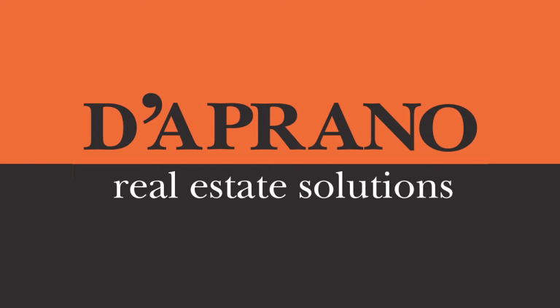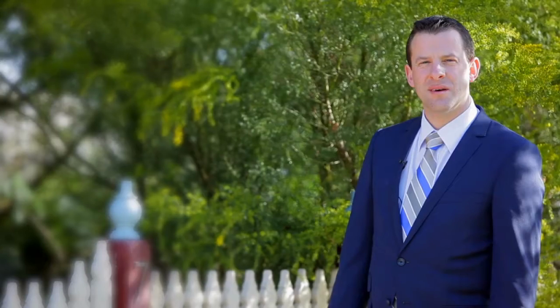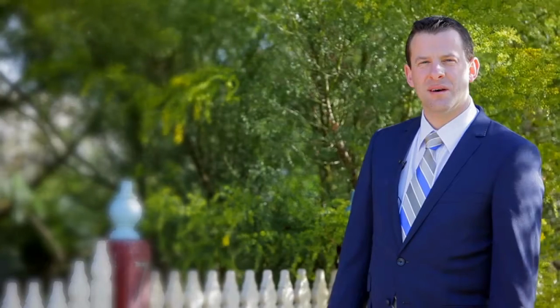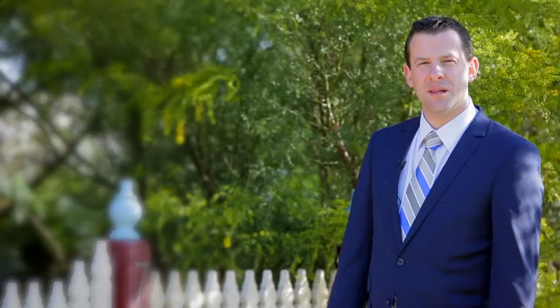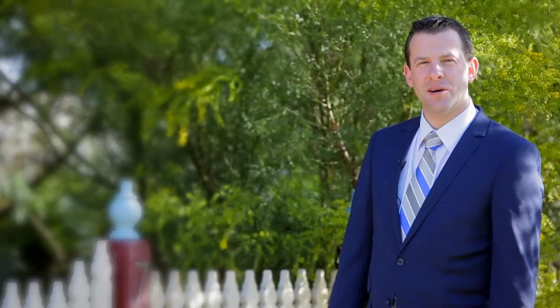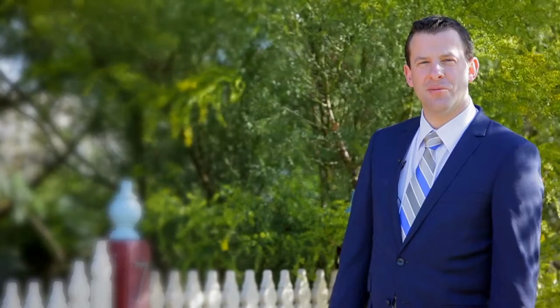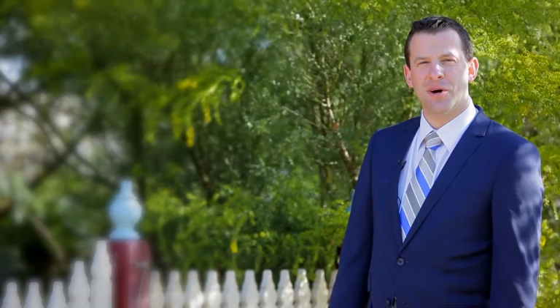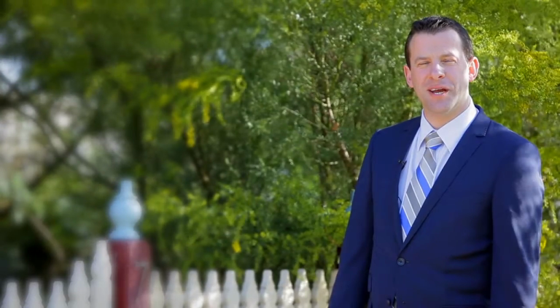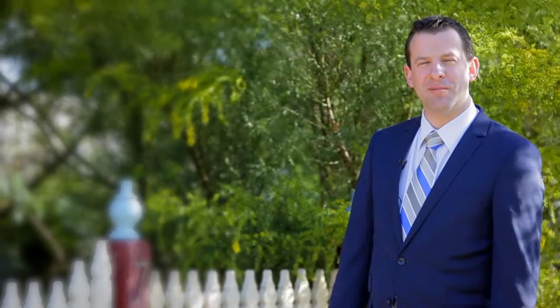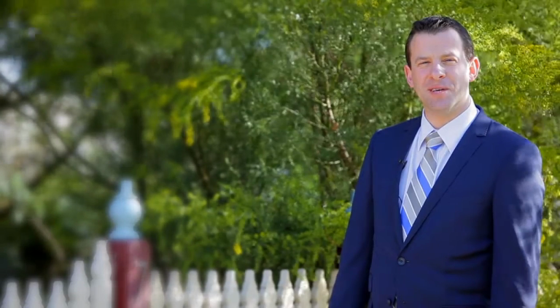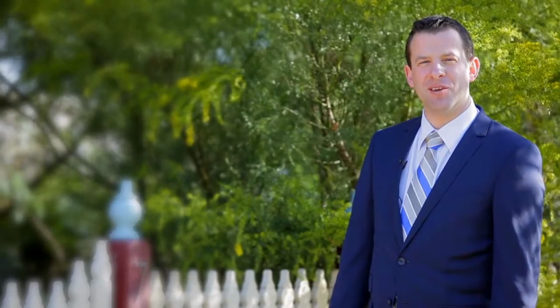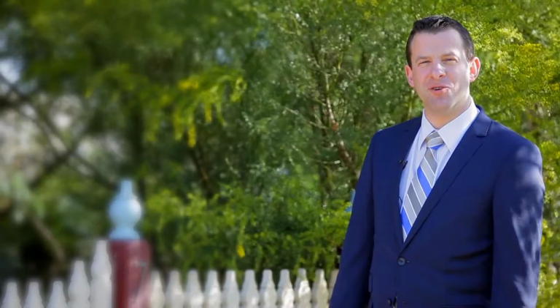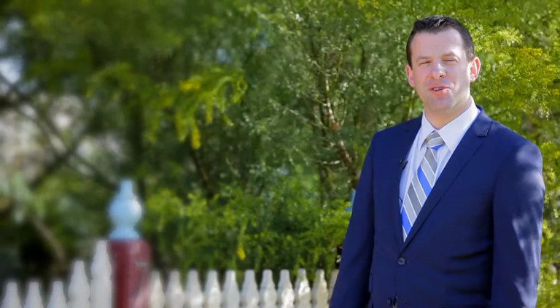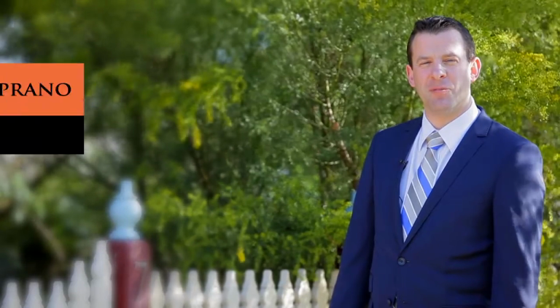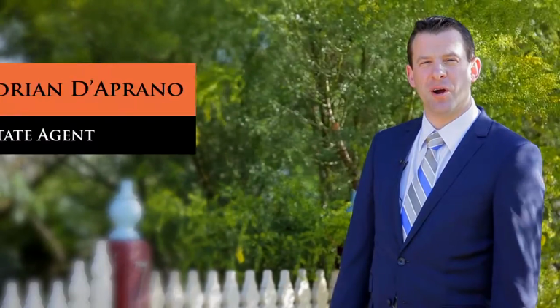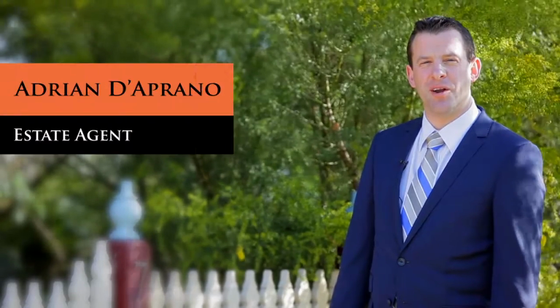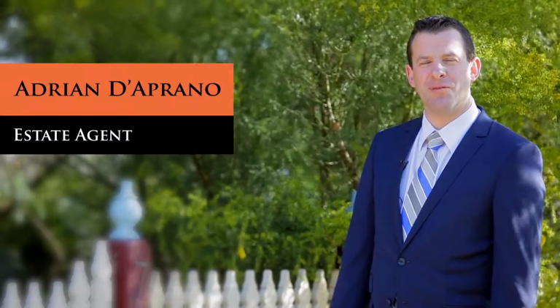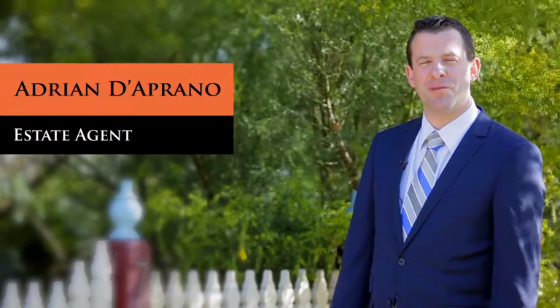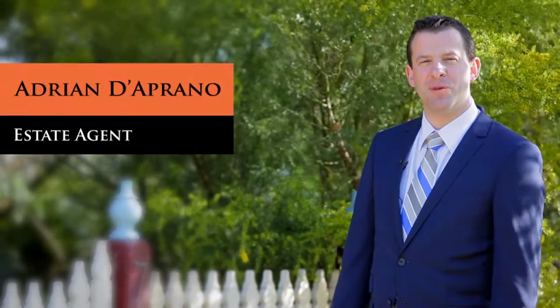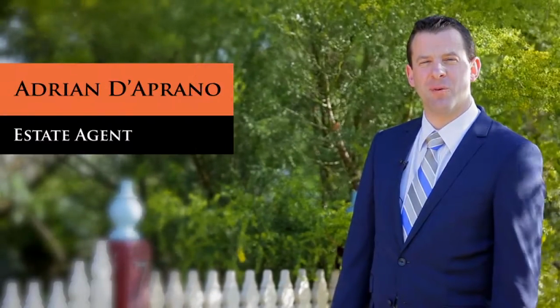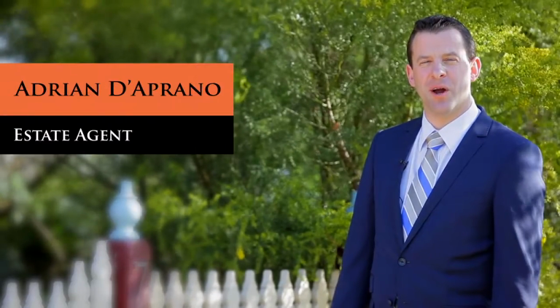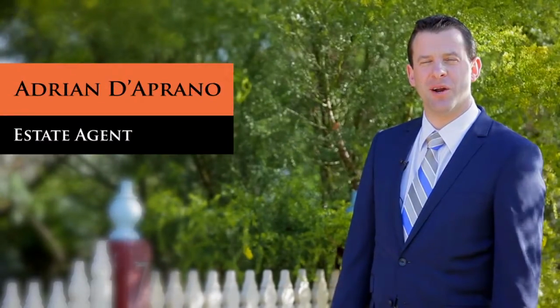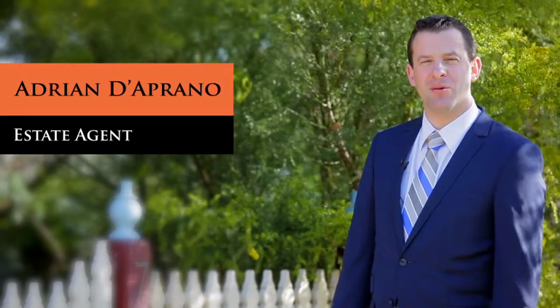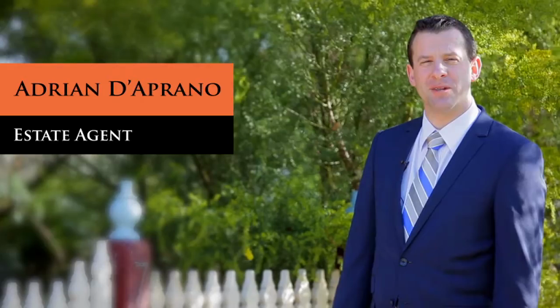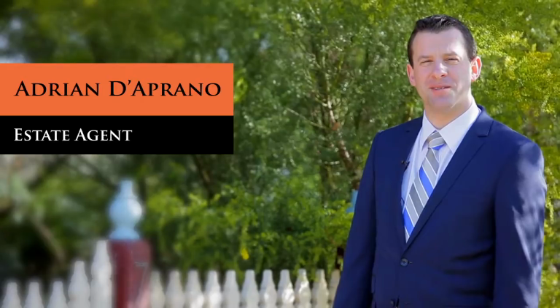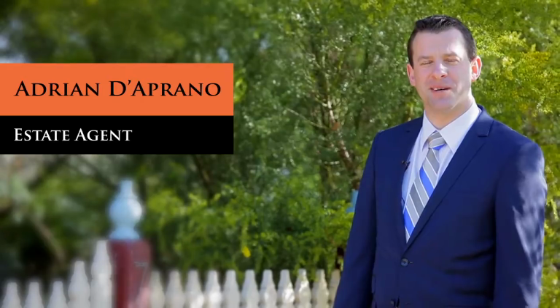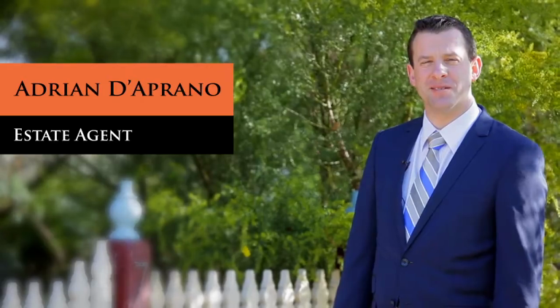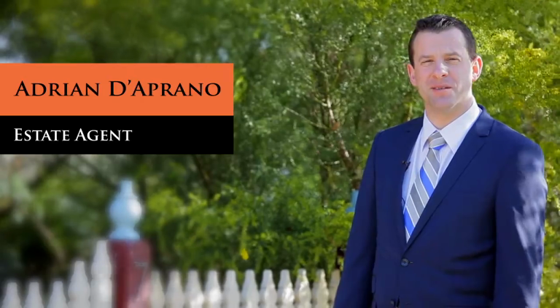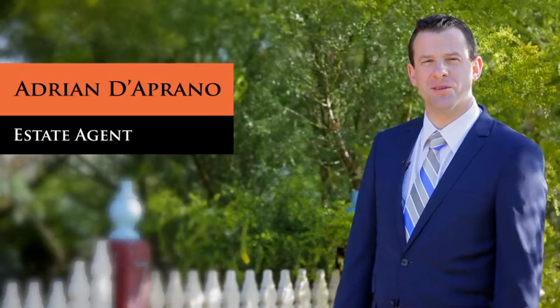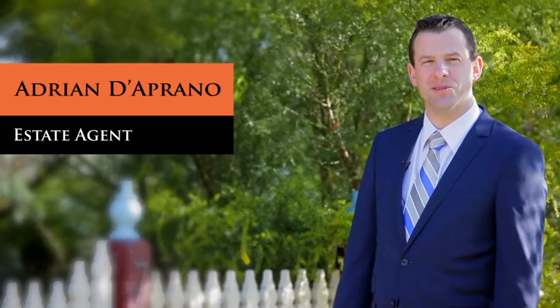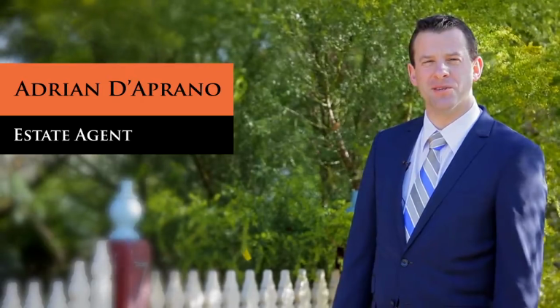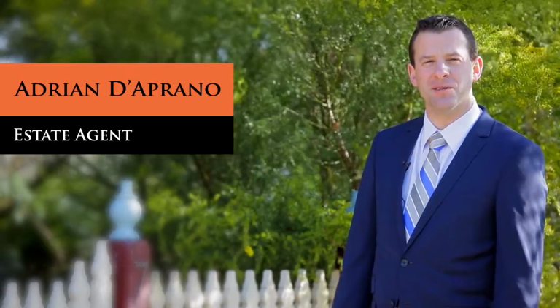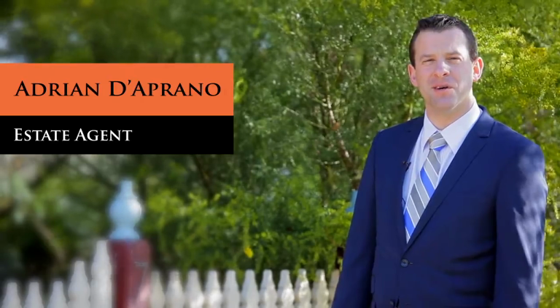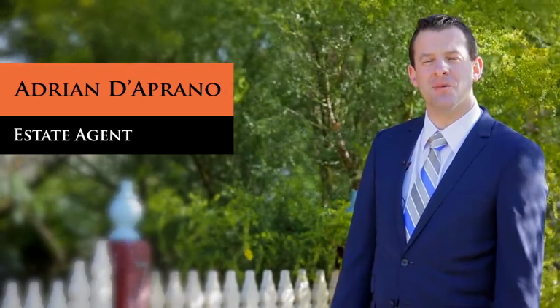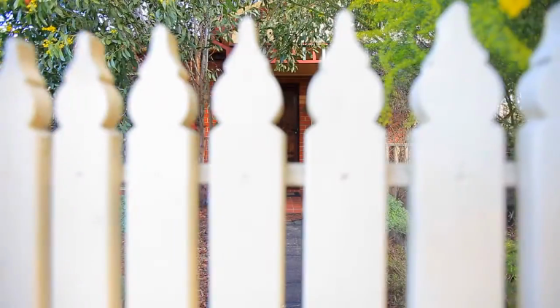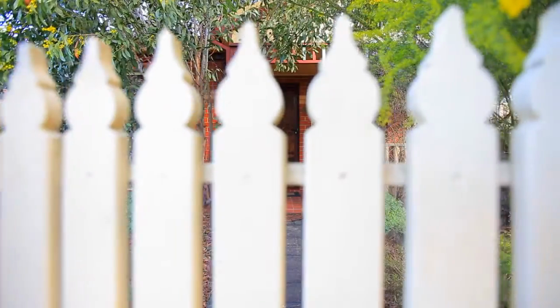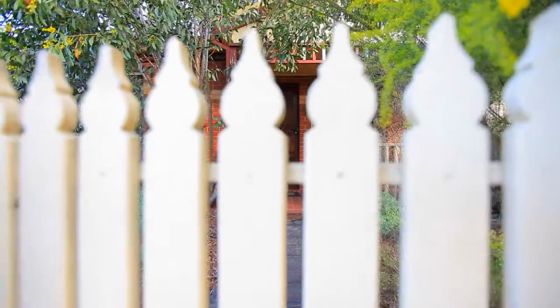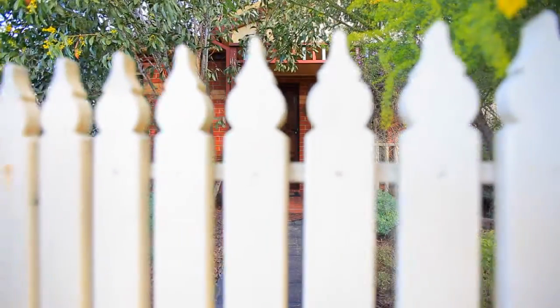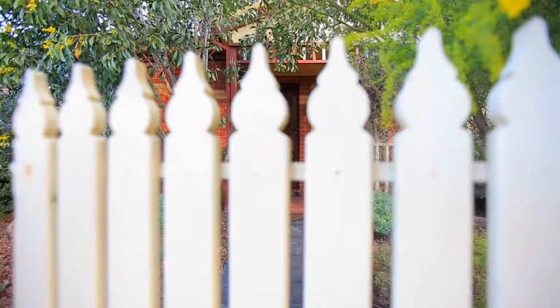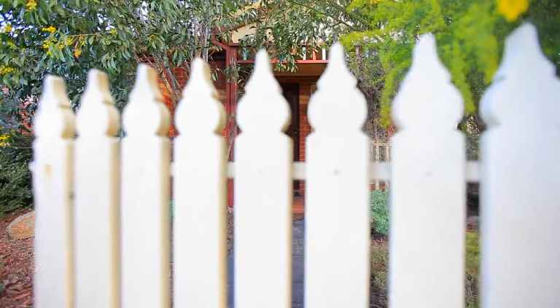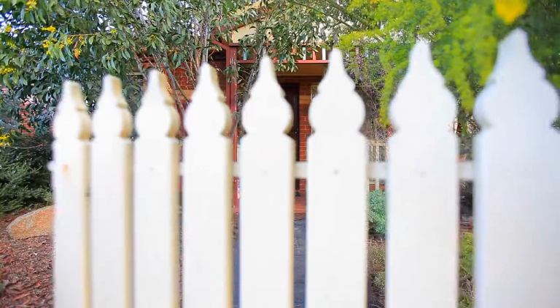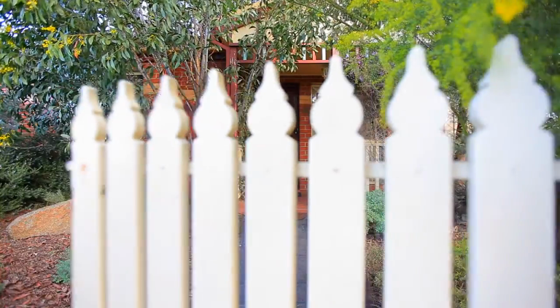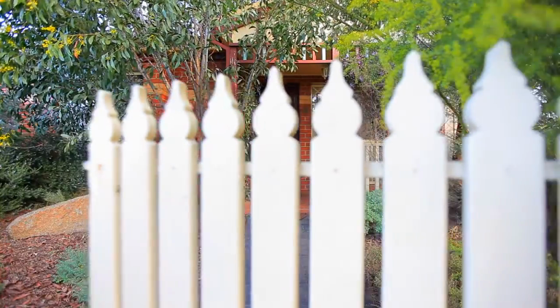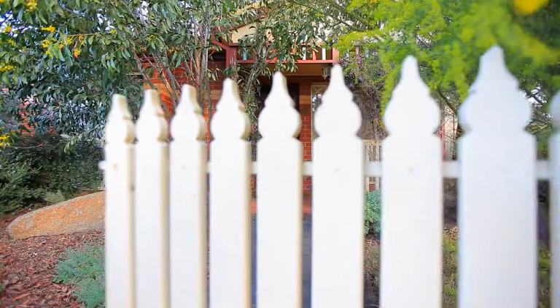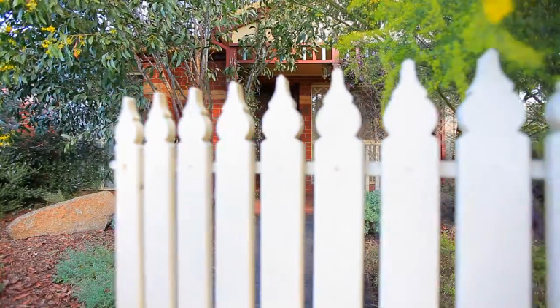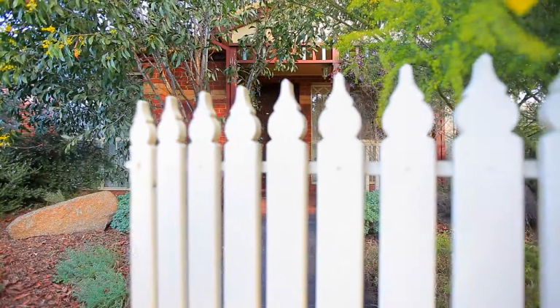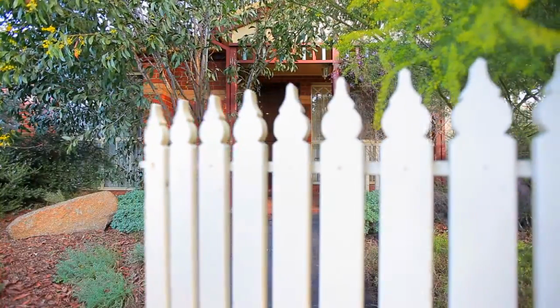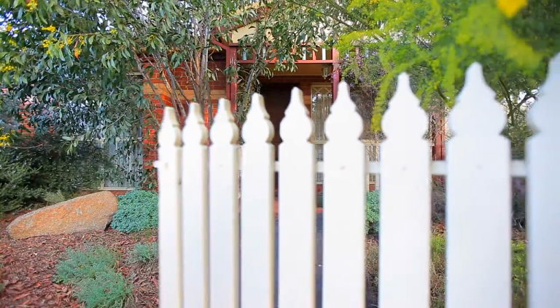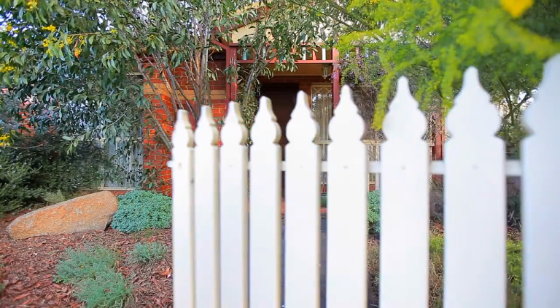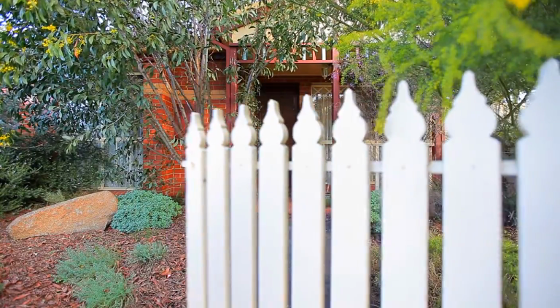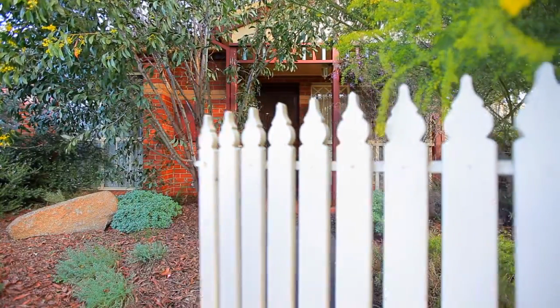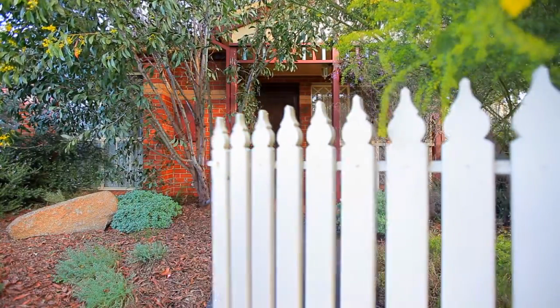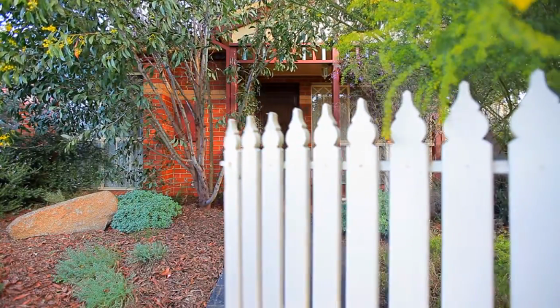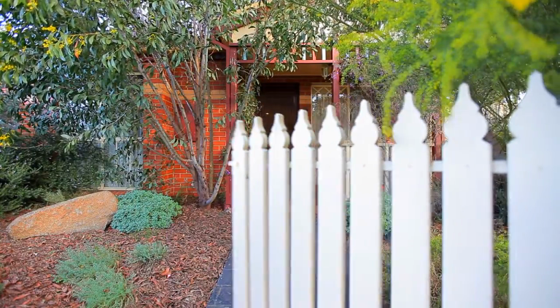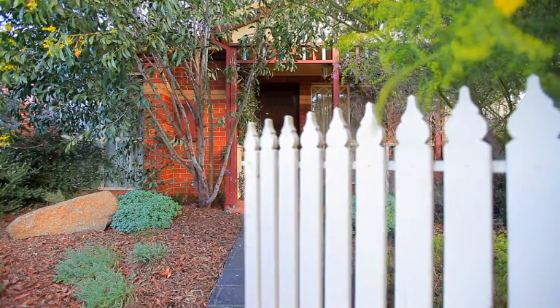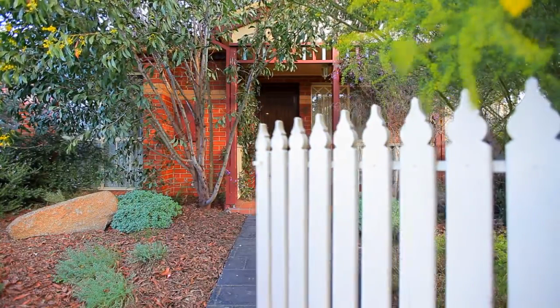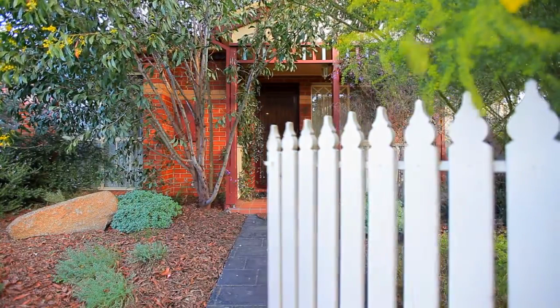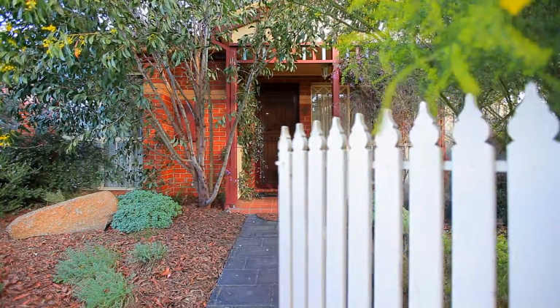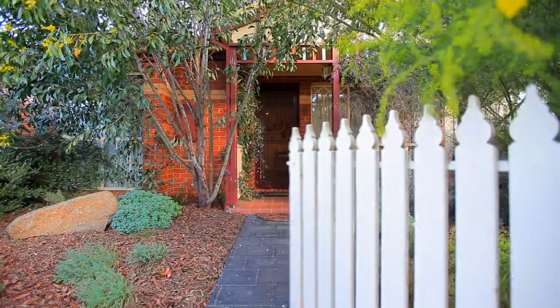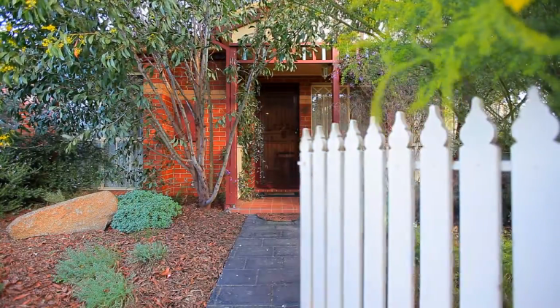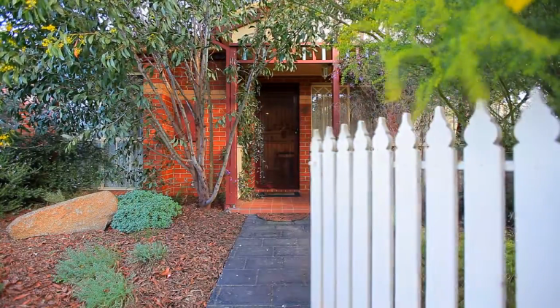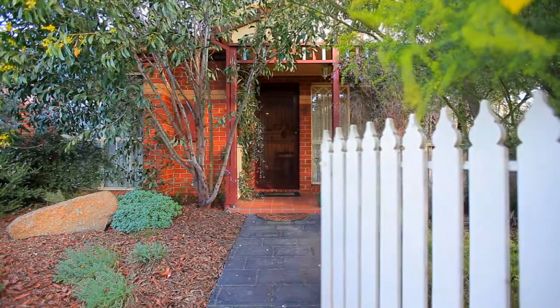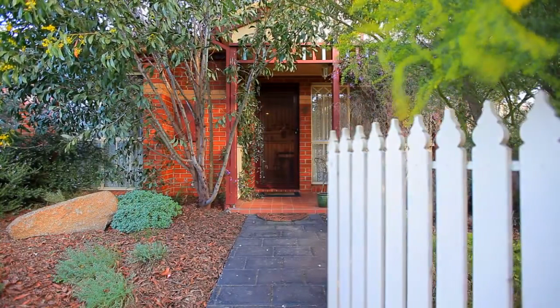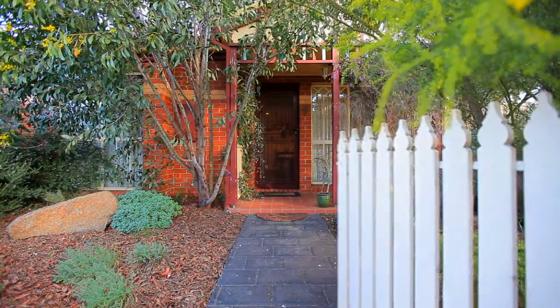Hello, my name is Adrian Deprano from Deprano Real Estate Solutions. Welcome to 7m Street here in Hadfield. Let's take a look through the property.